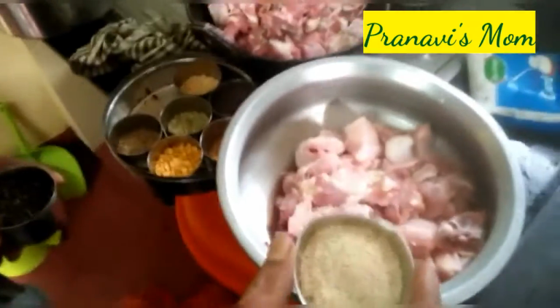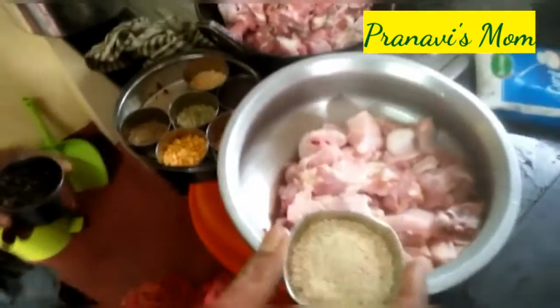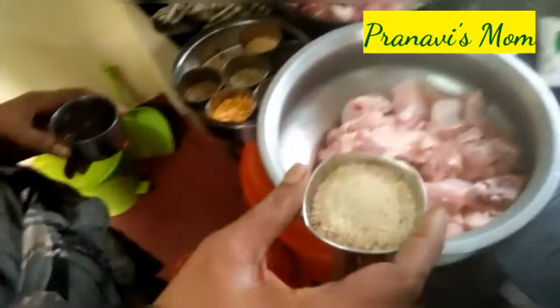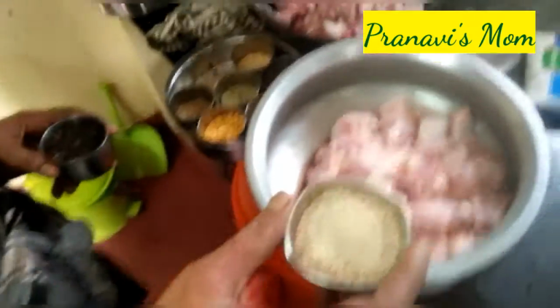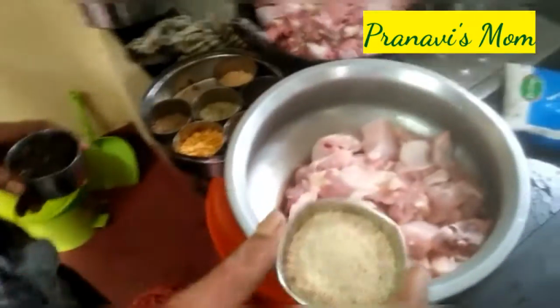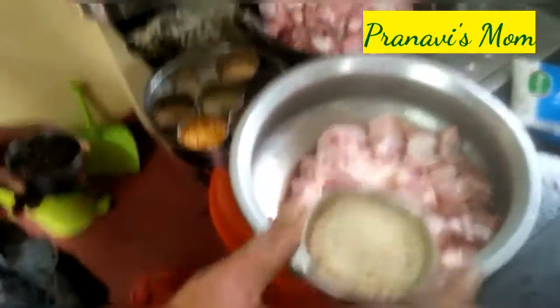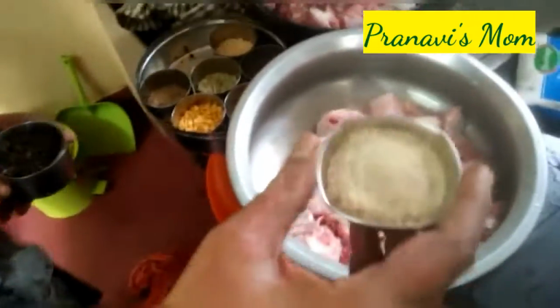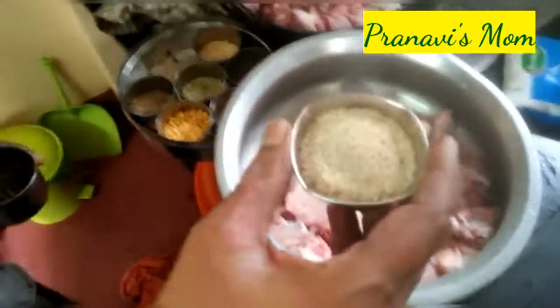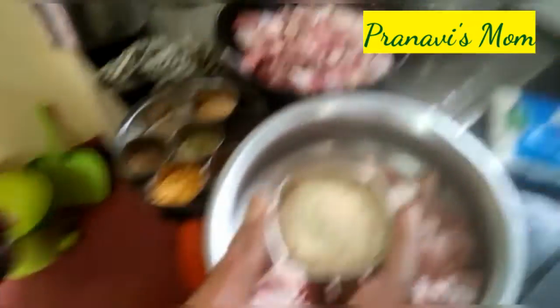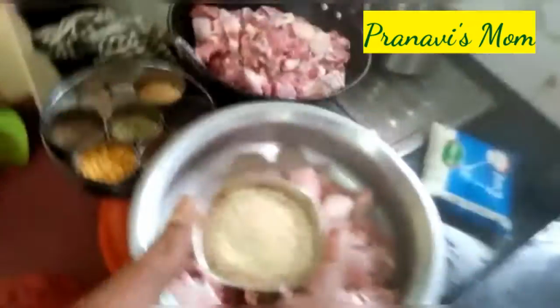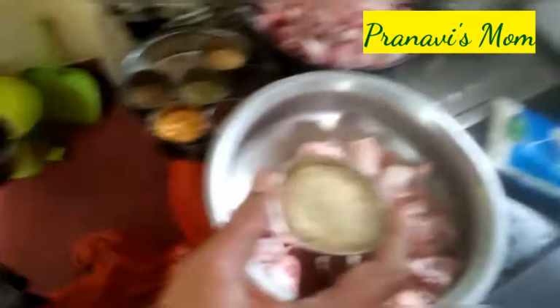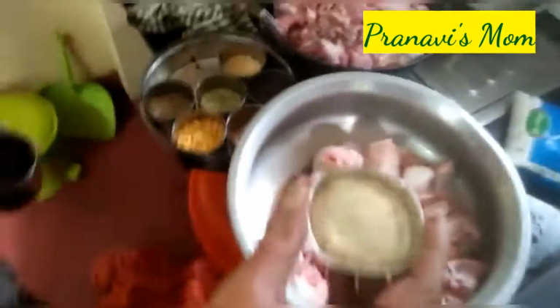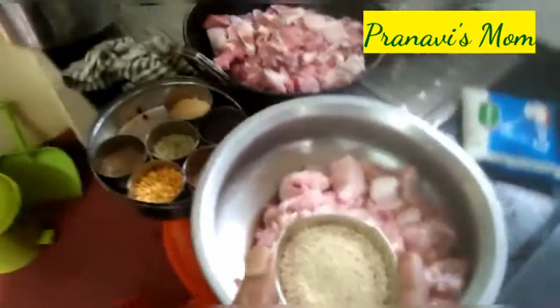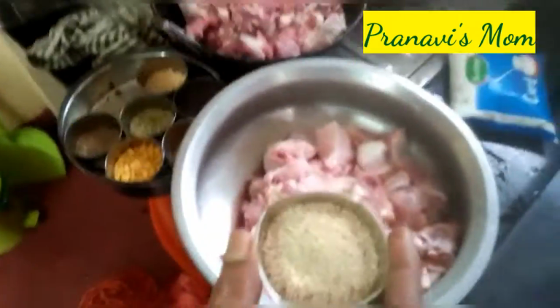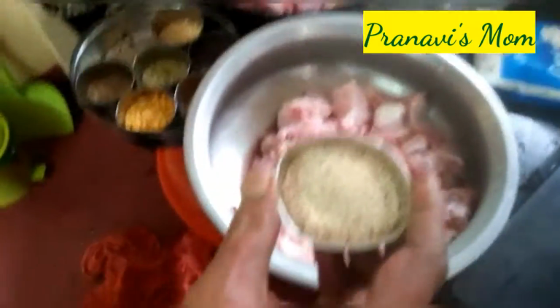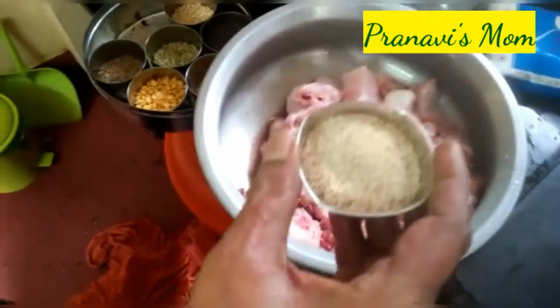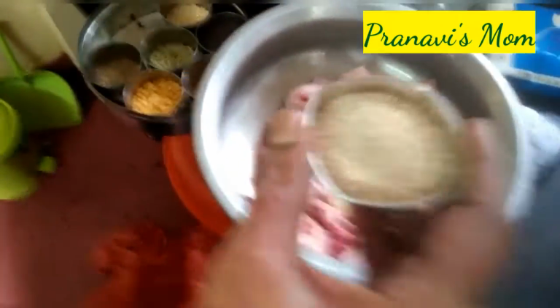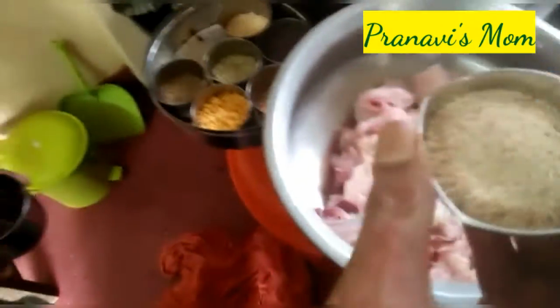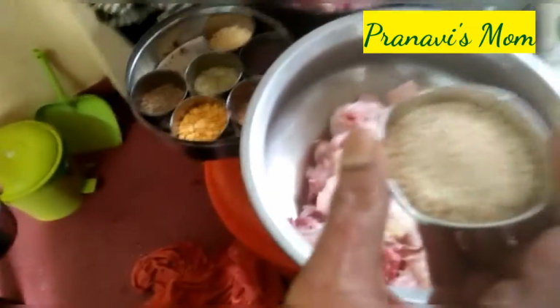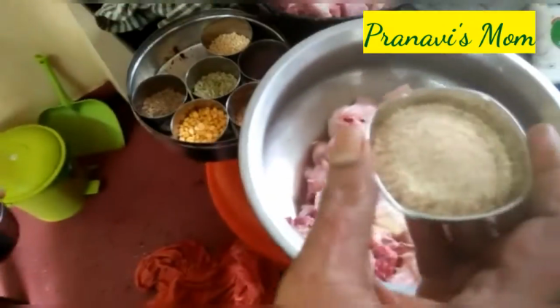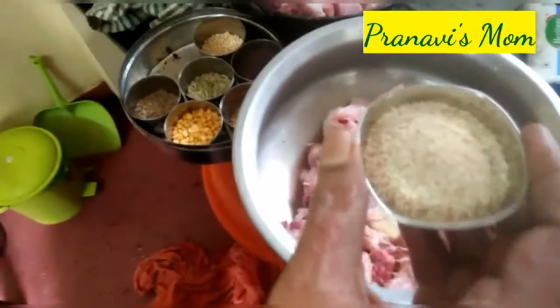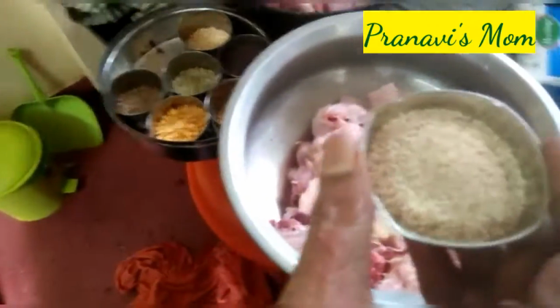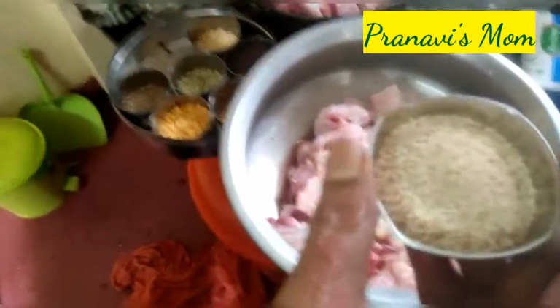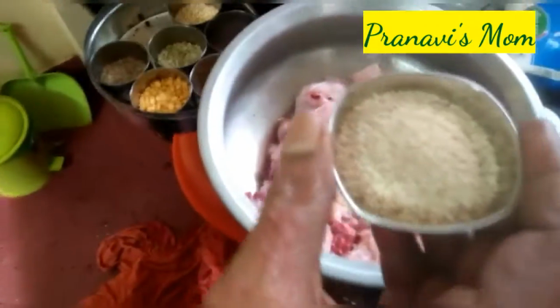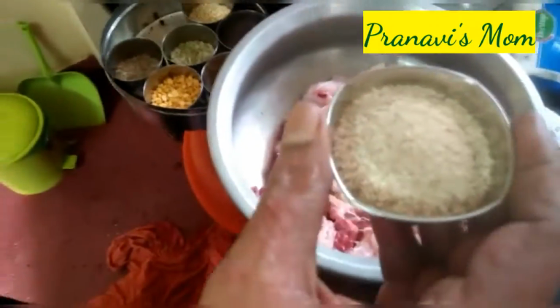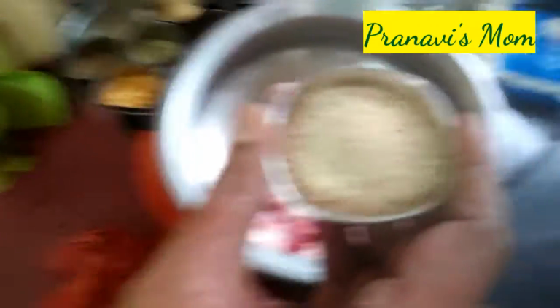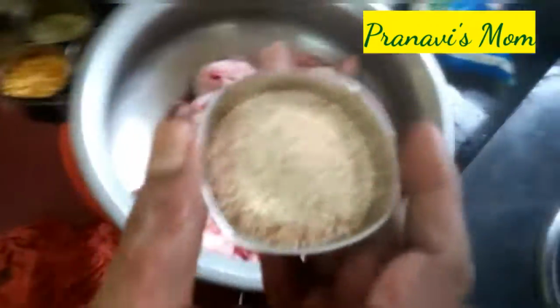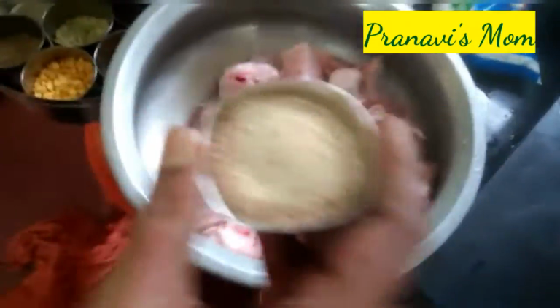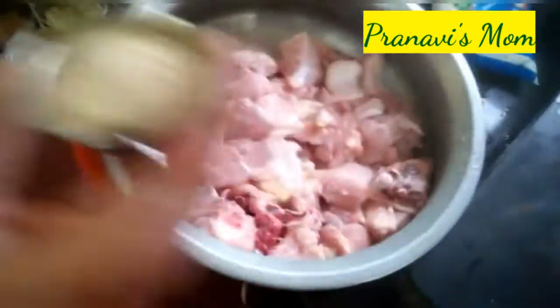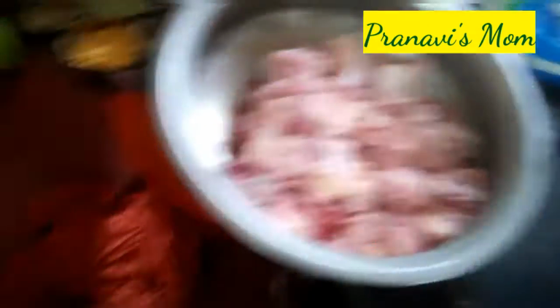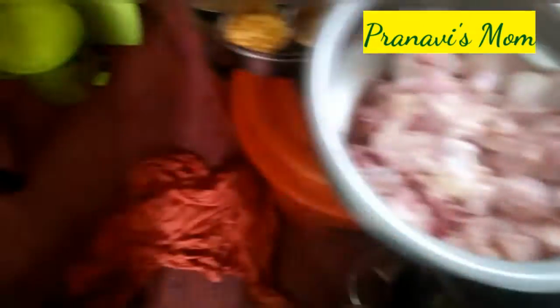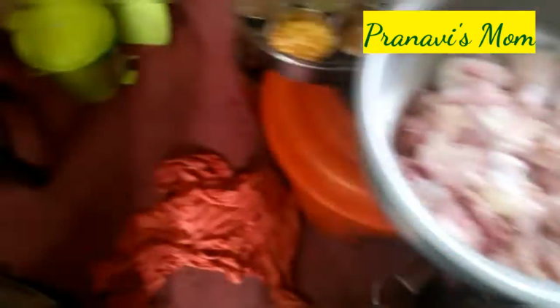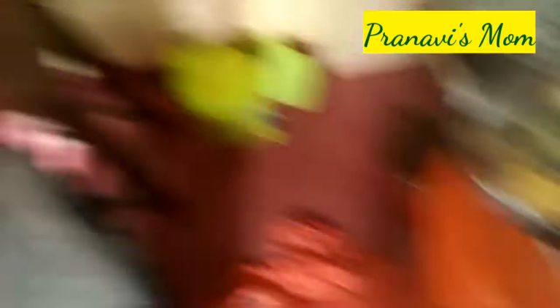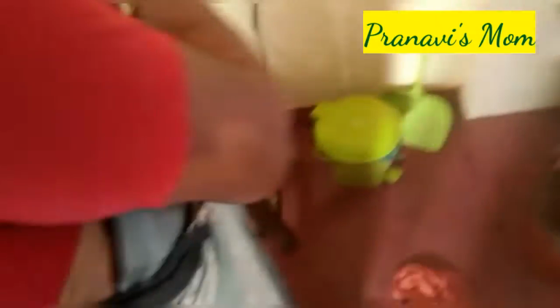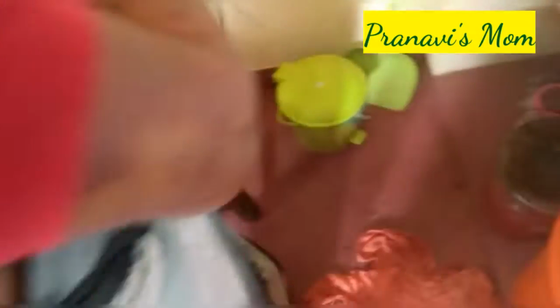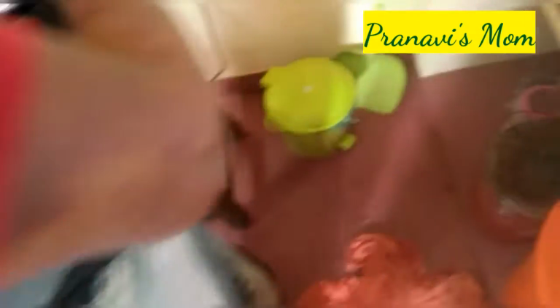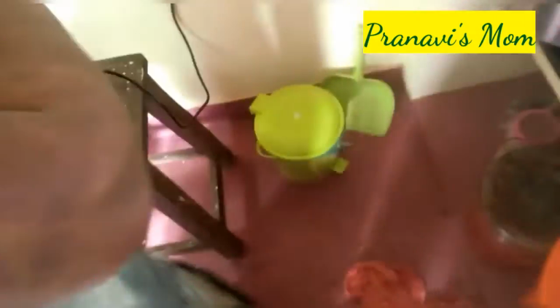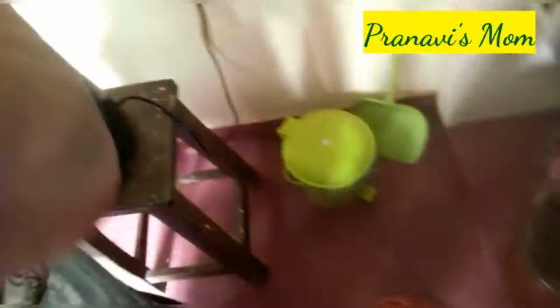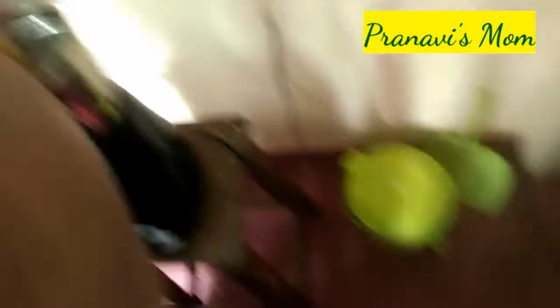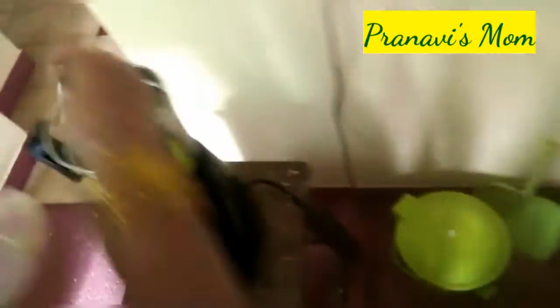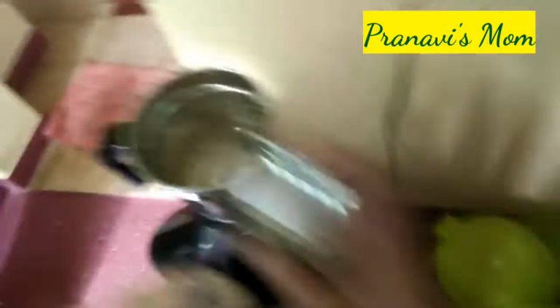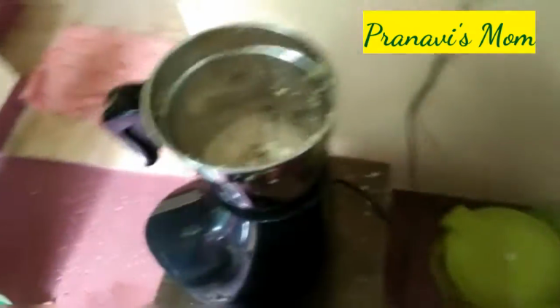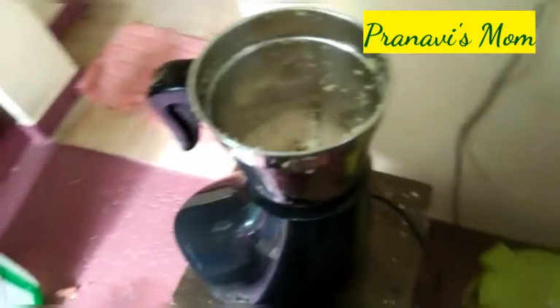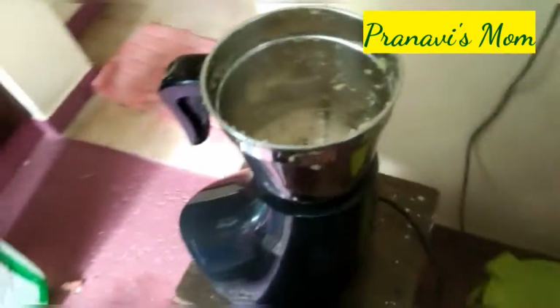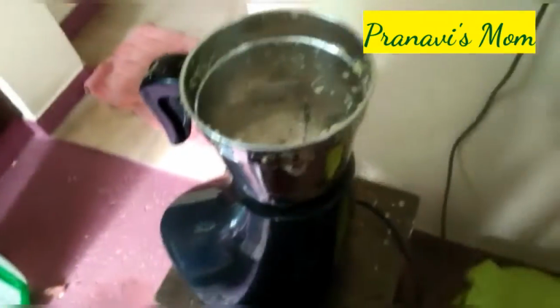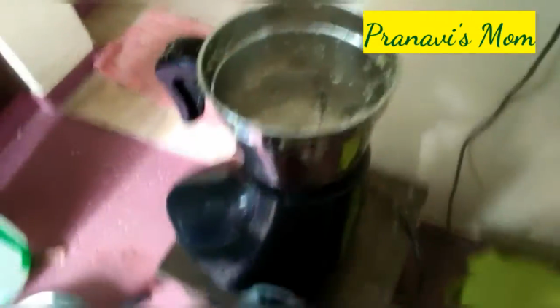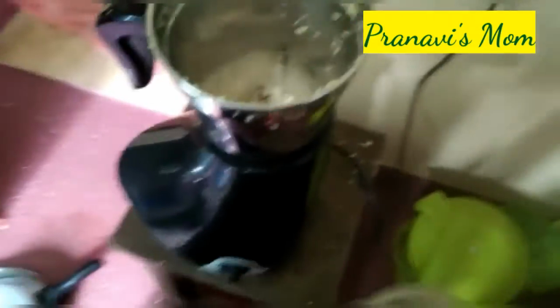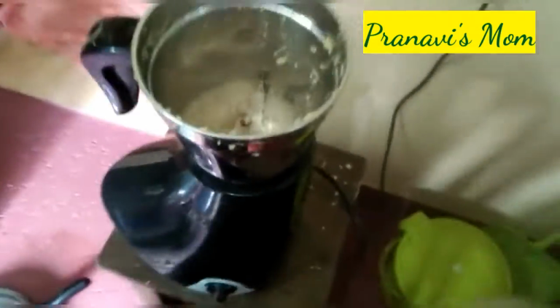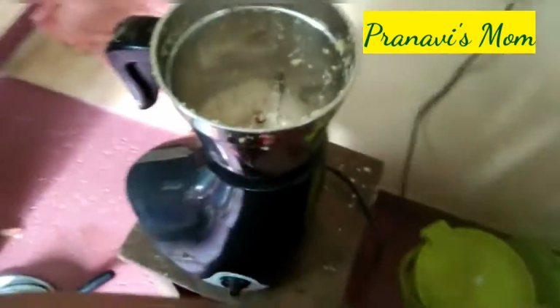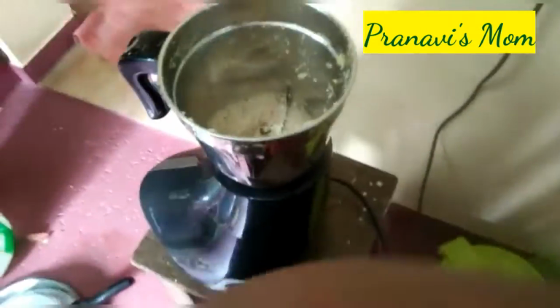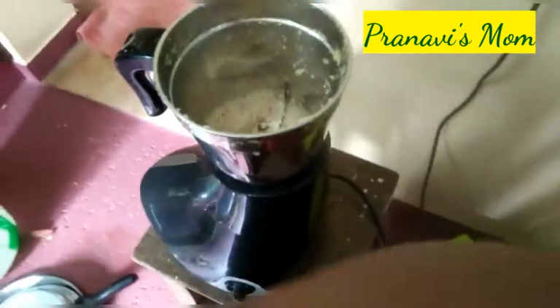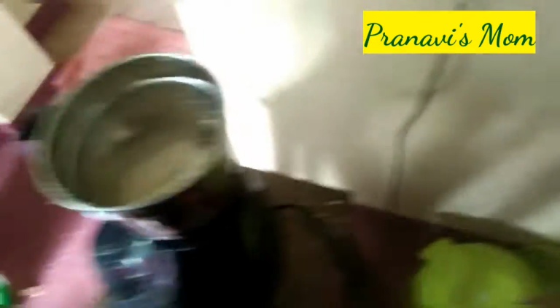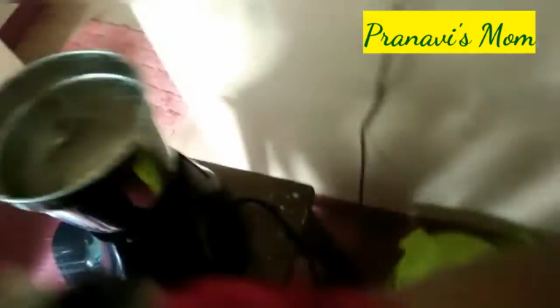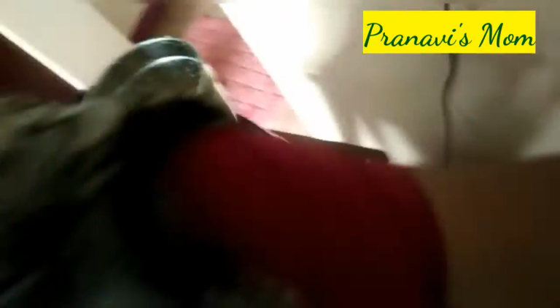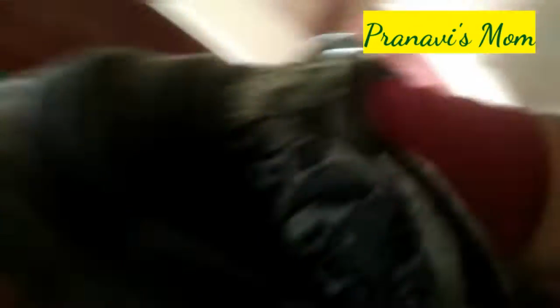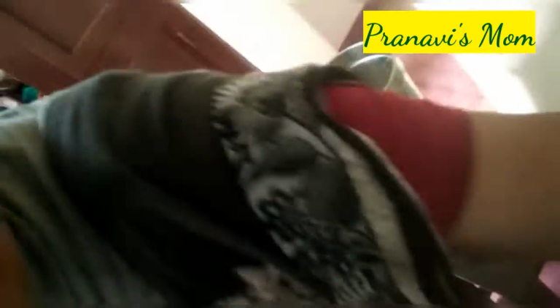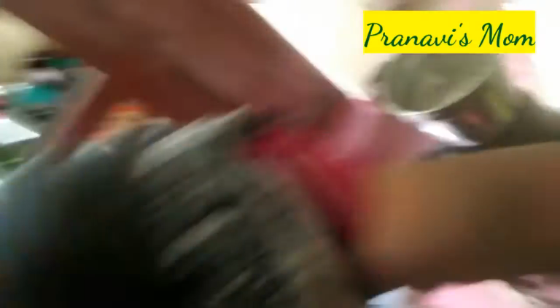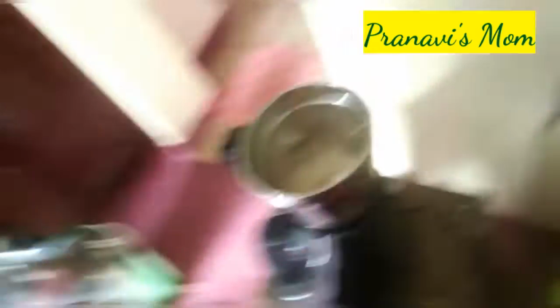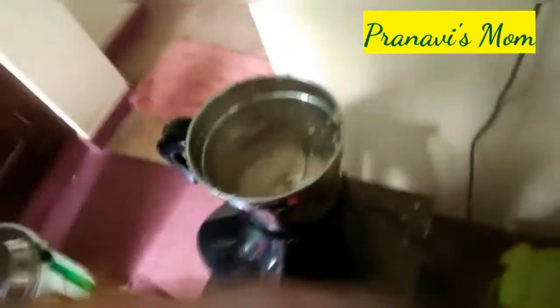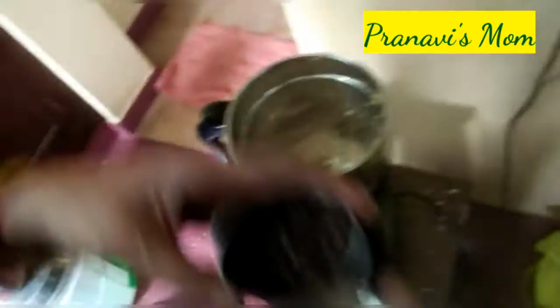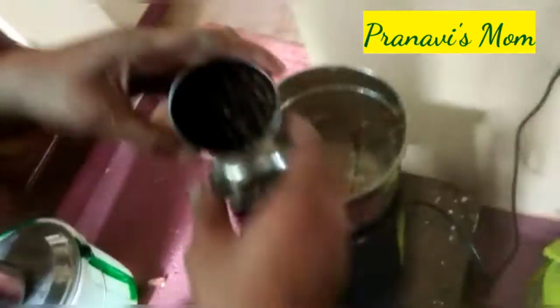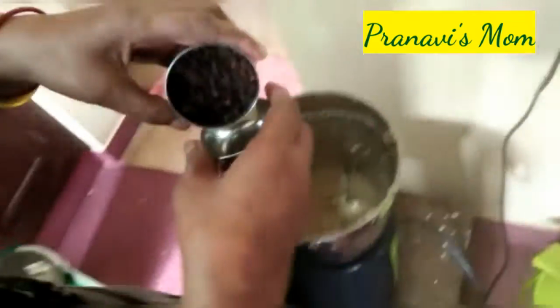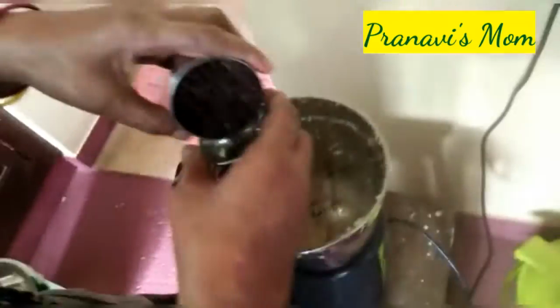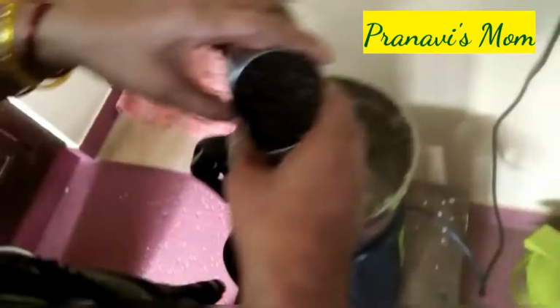You can add 1 kg chicken and 200 g gessagasa. Mix it in a jar.